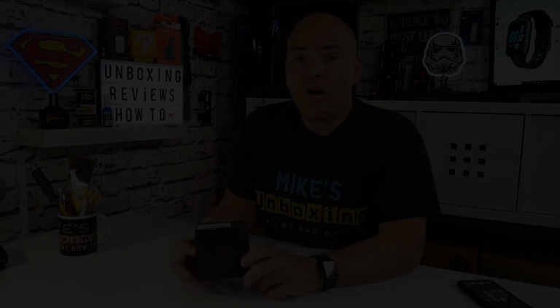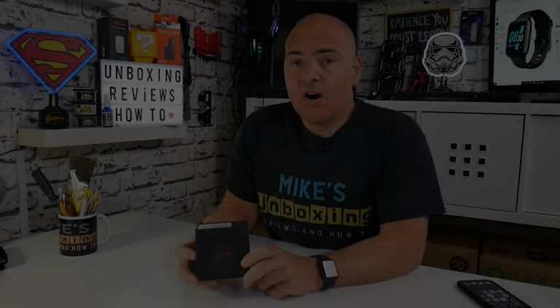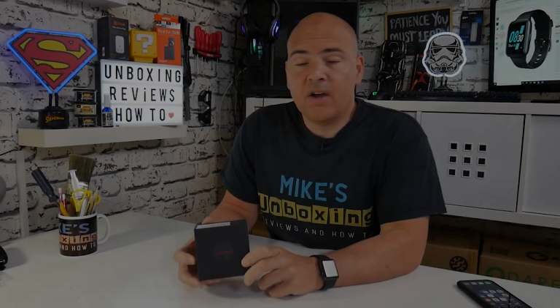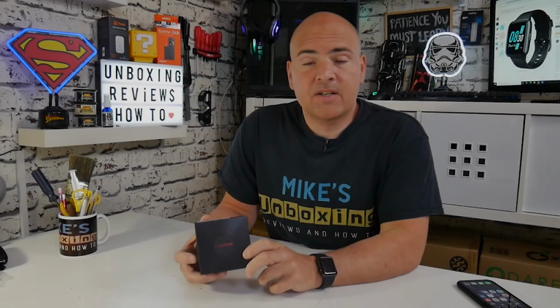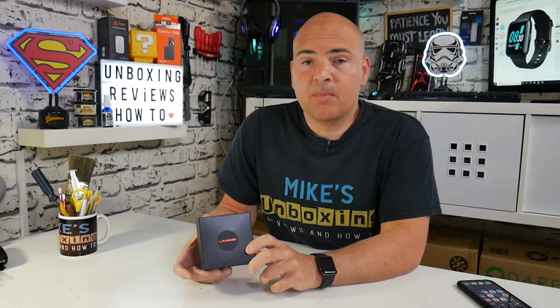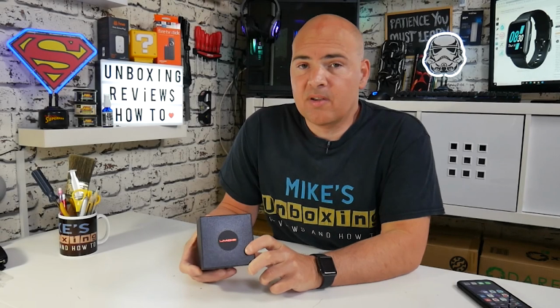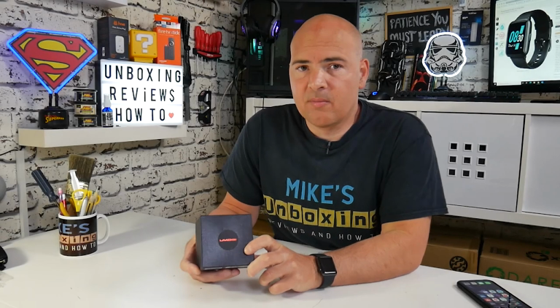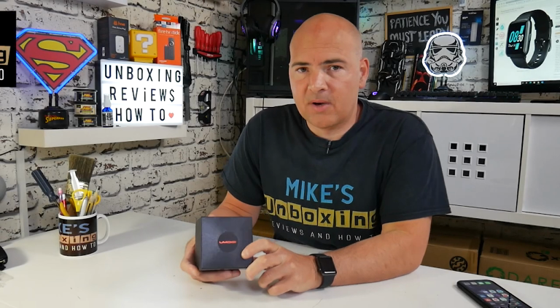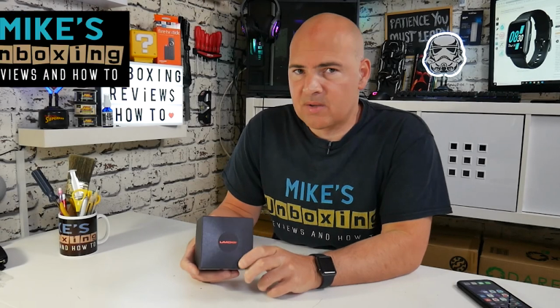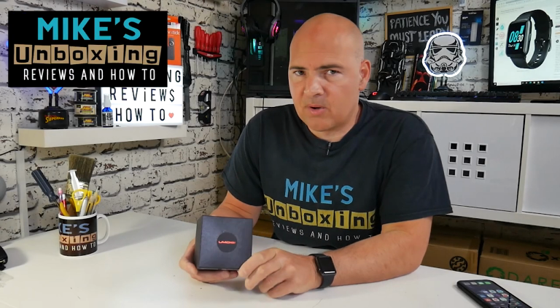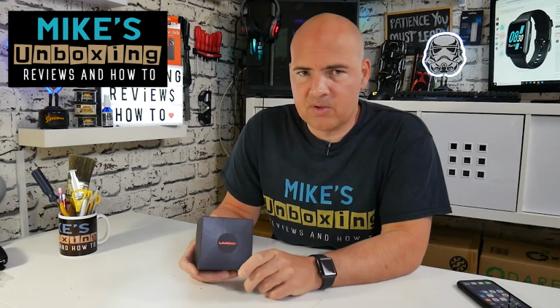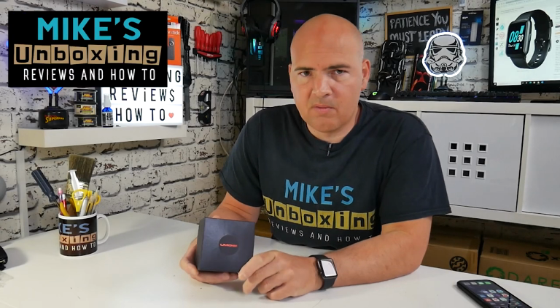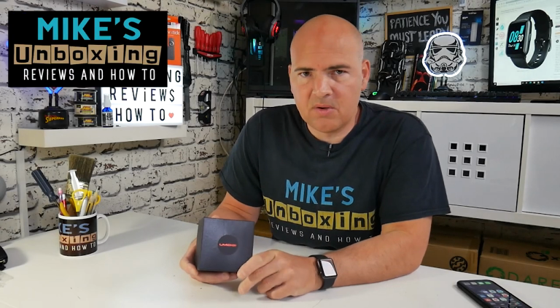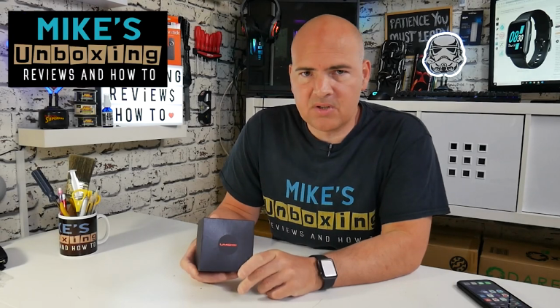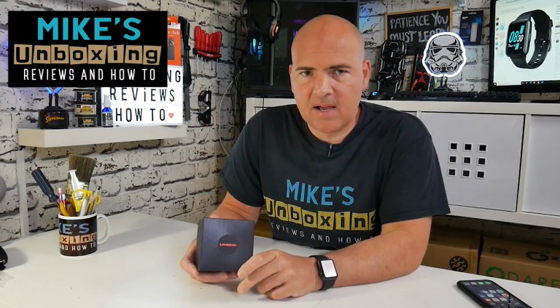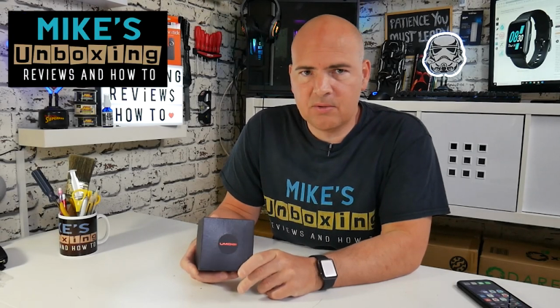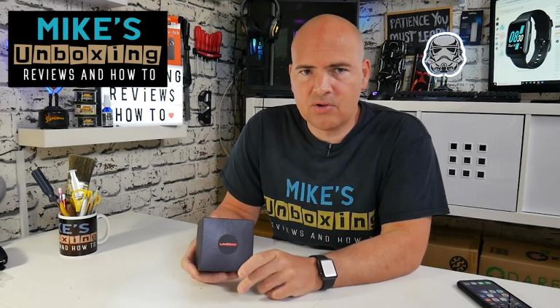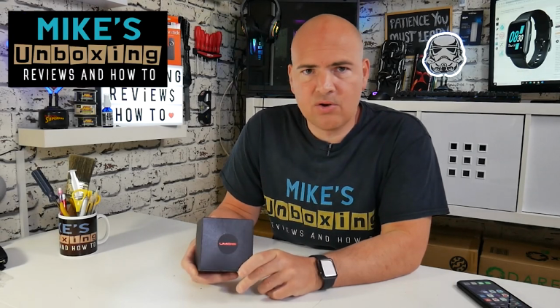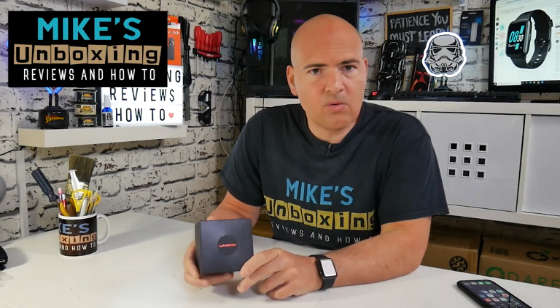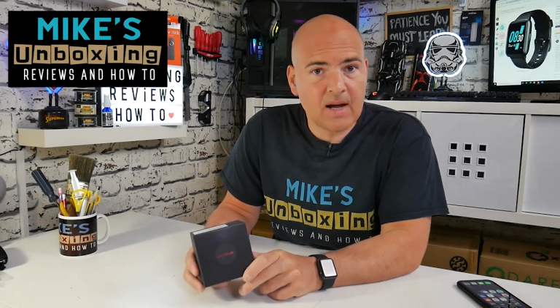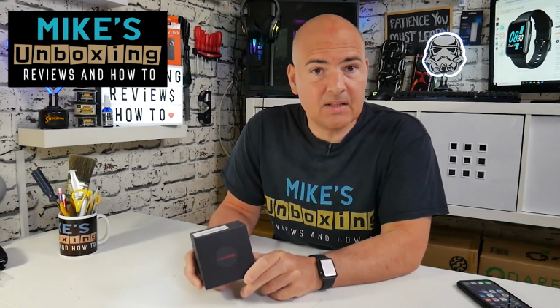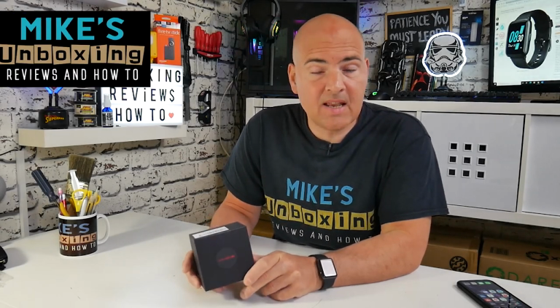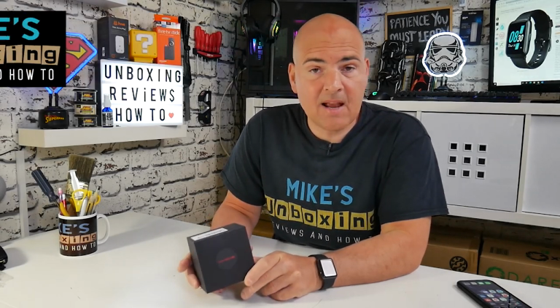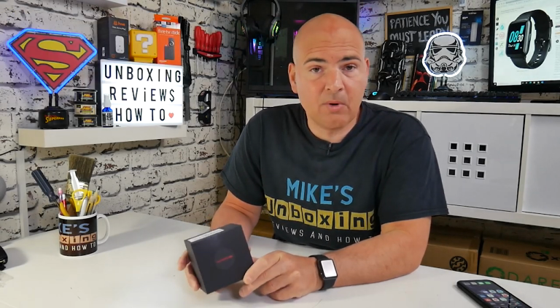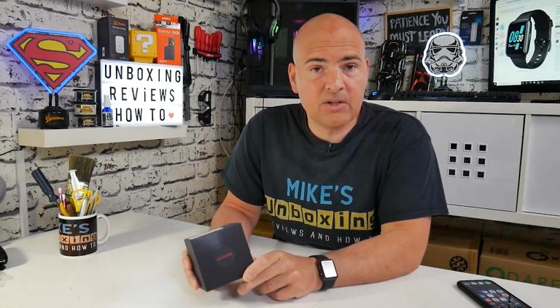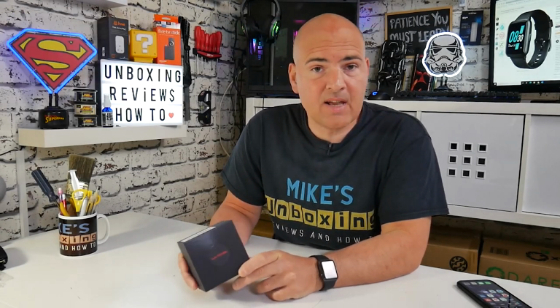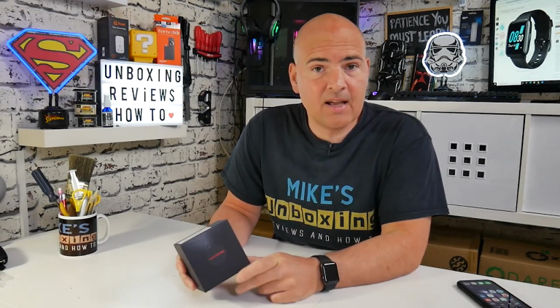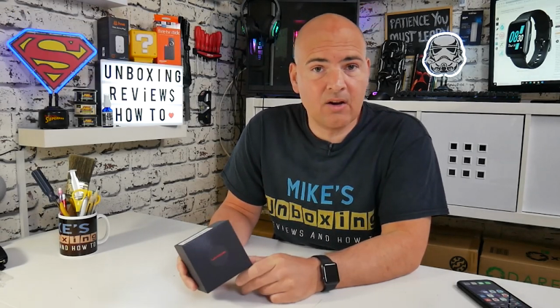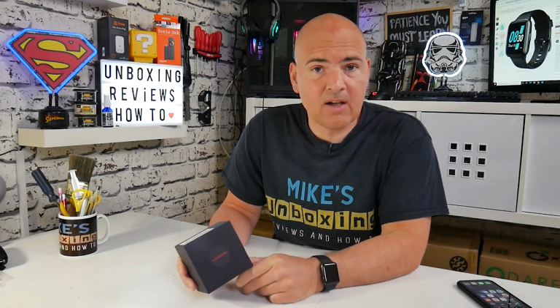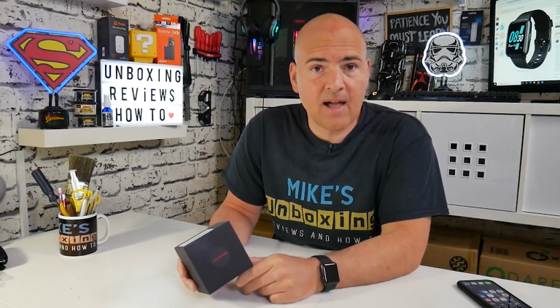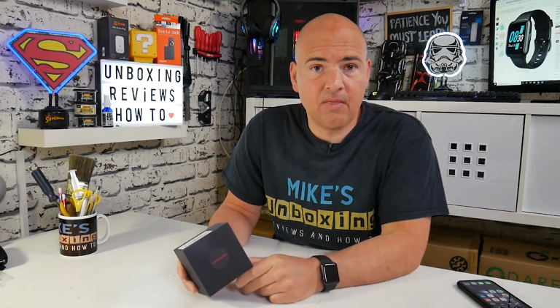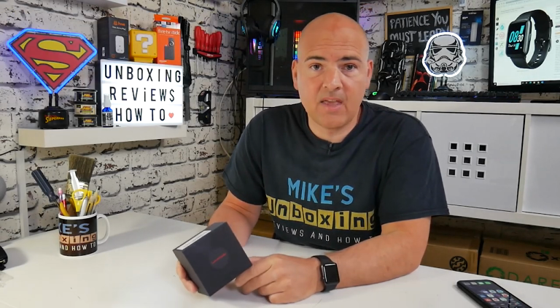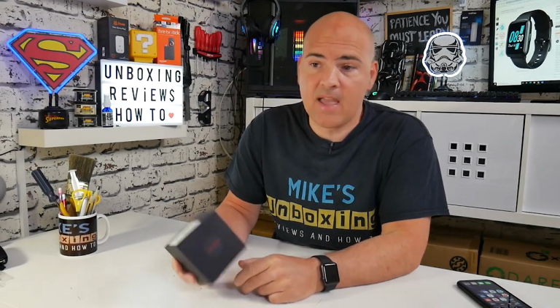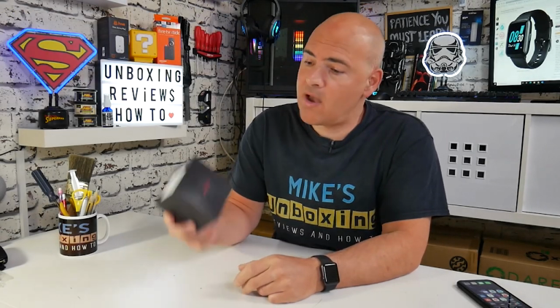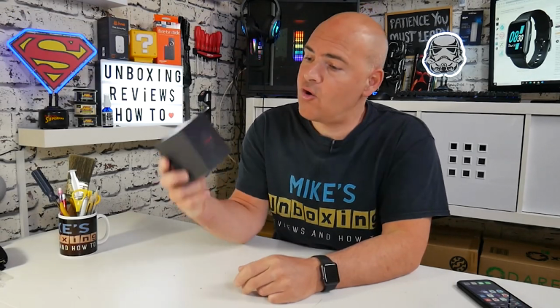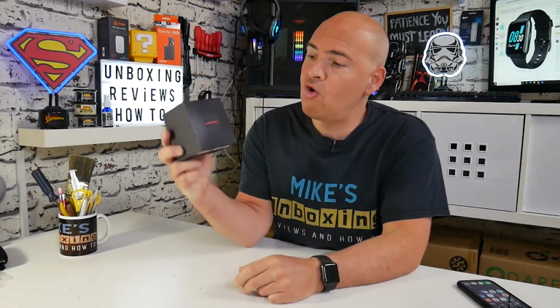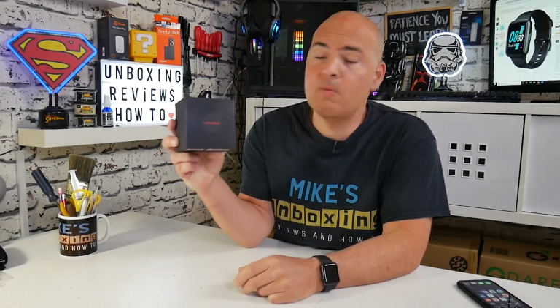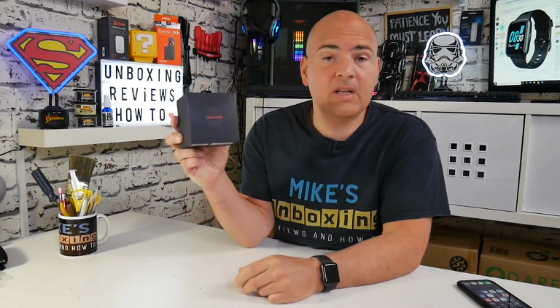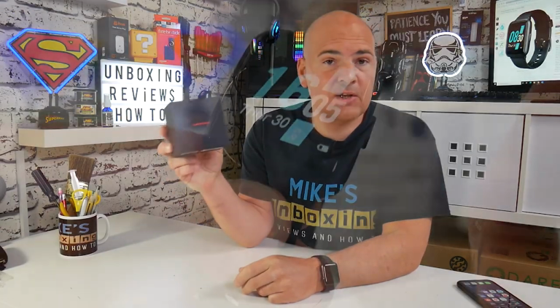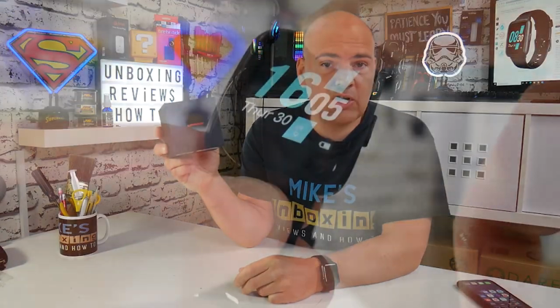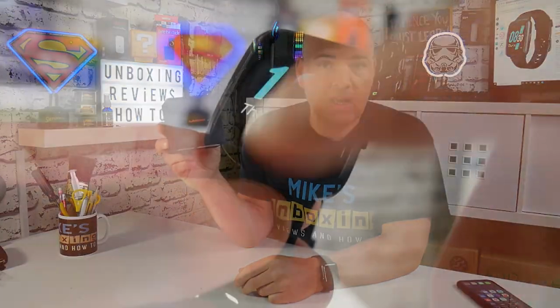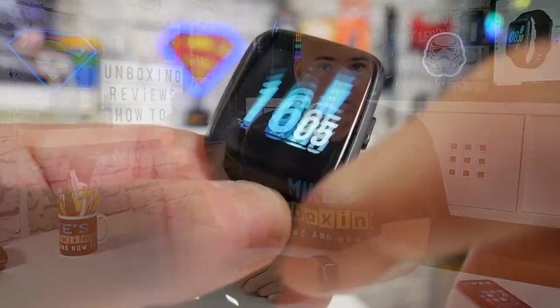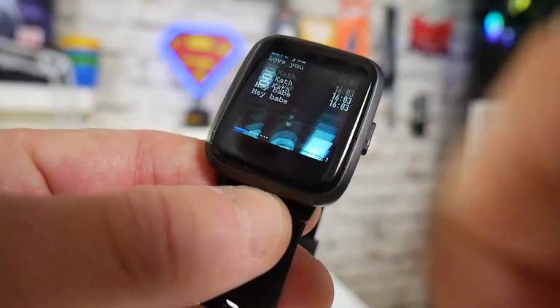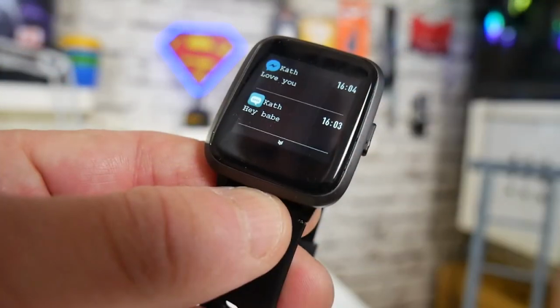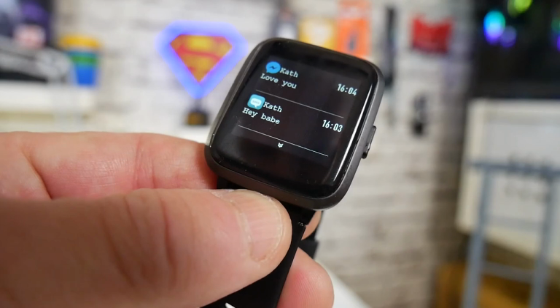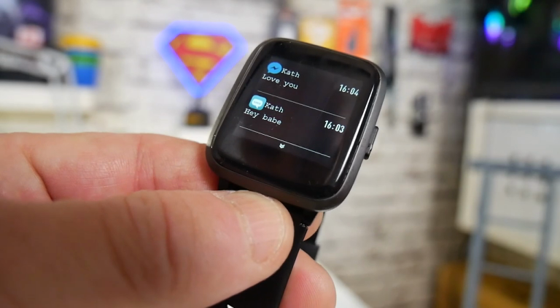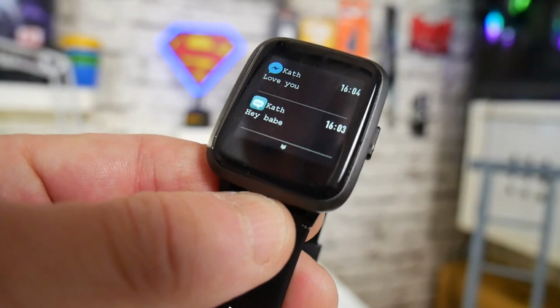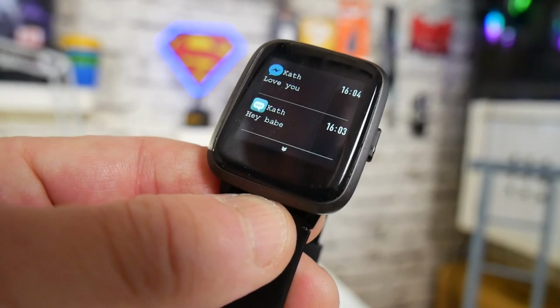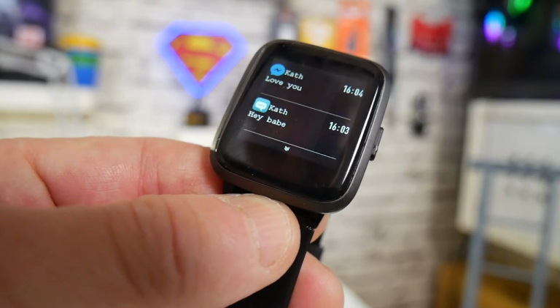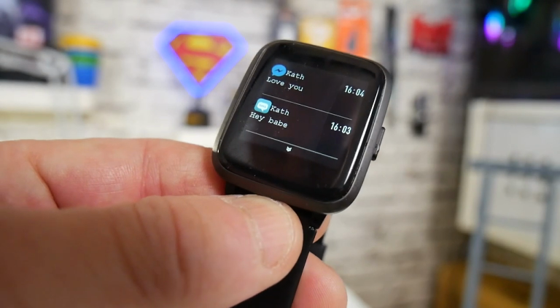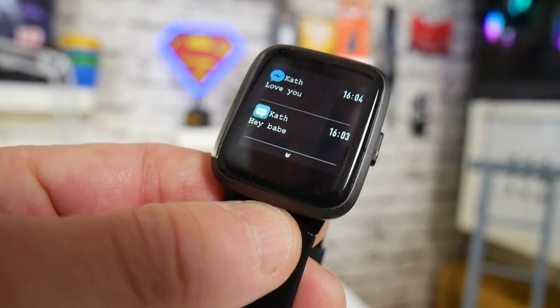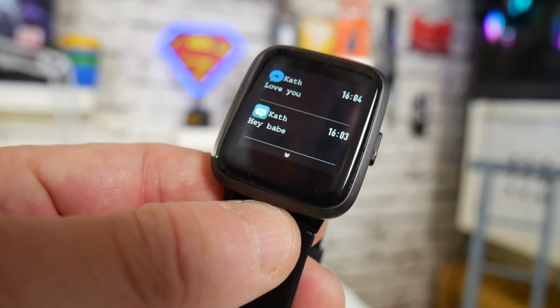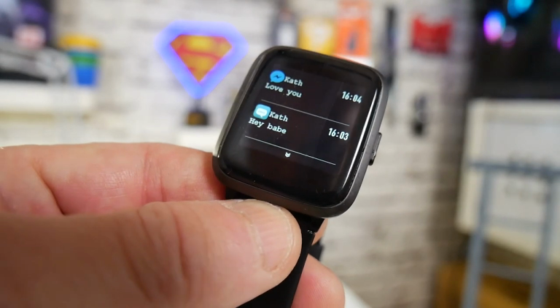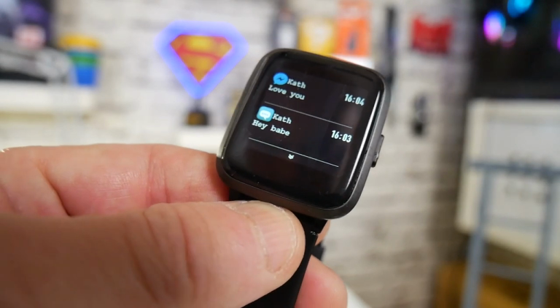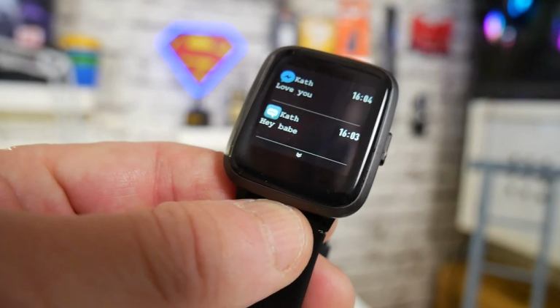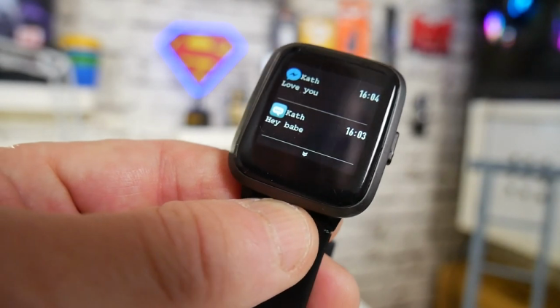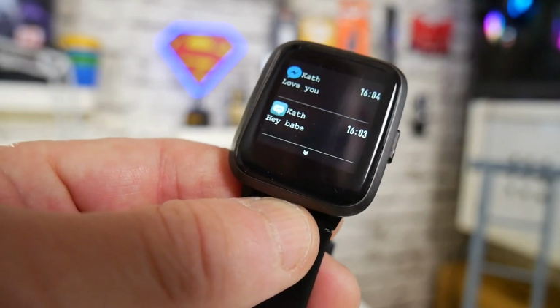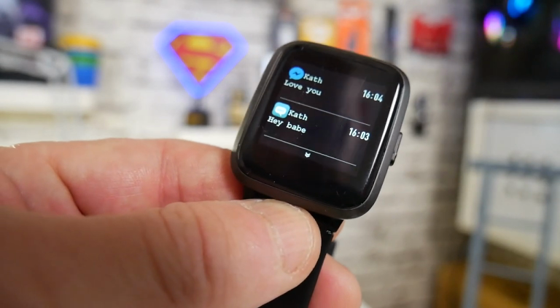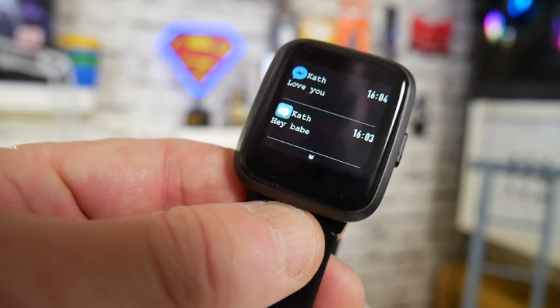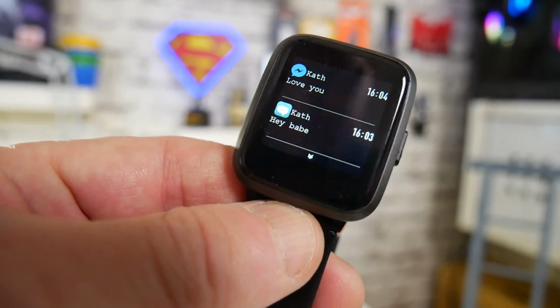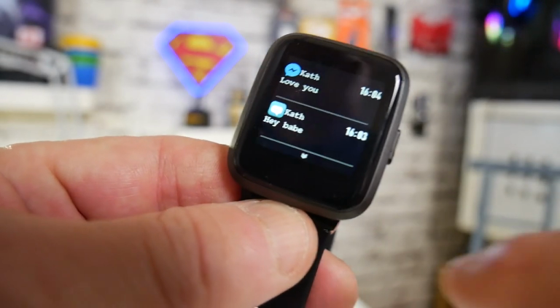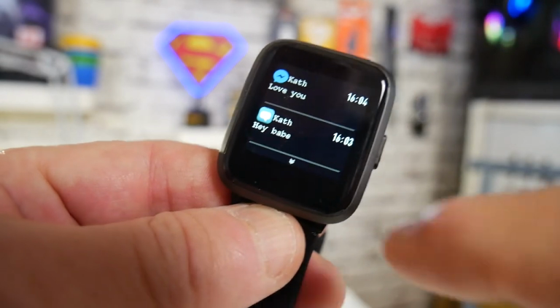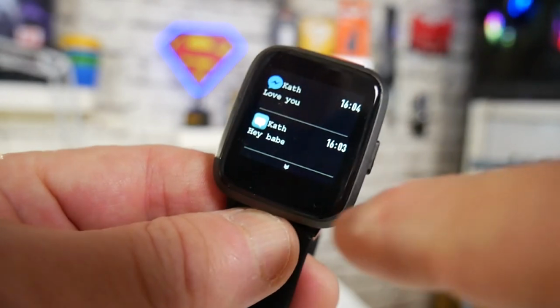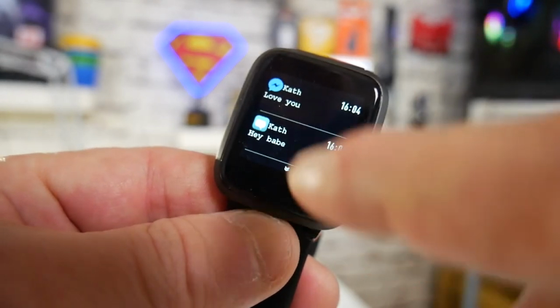Hi, this is Mike from Mike's Unboxing Reviews on How To, and today we're going to take a look at the Umidigi U-Fit. Keep watching to find out more.